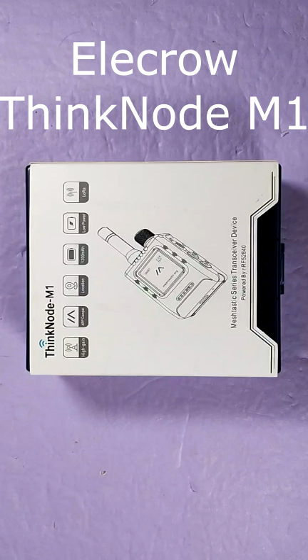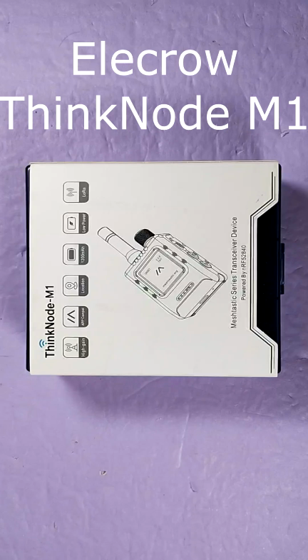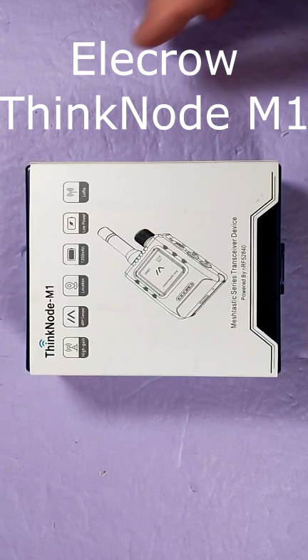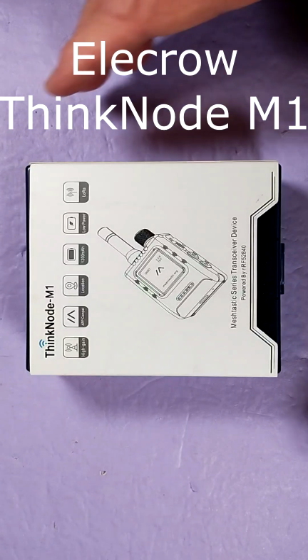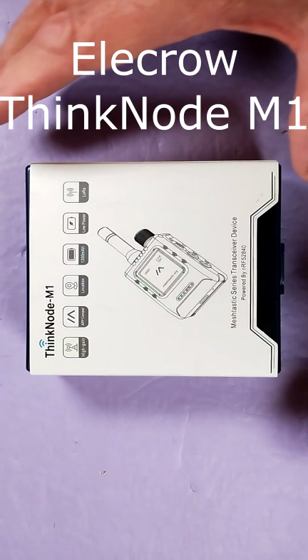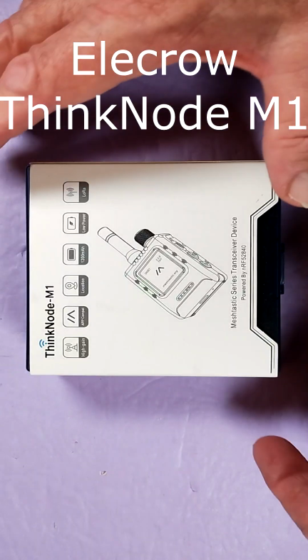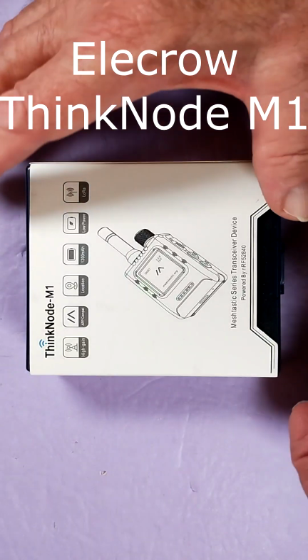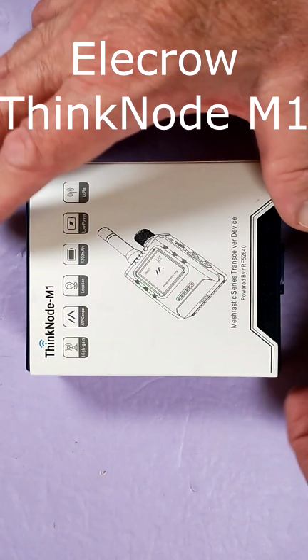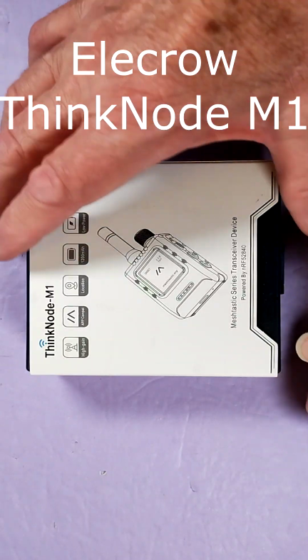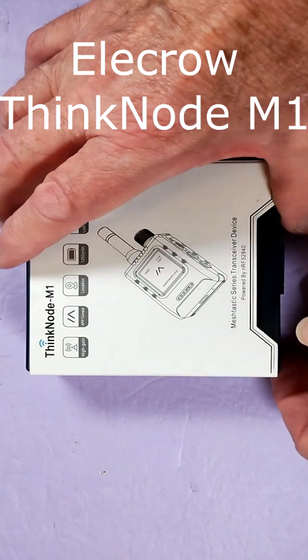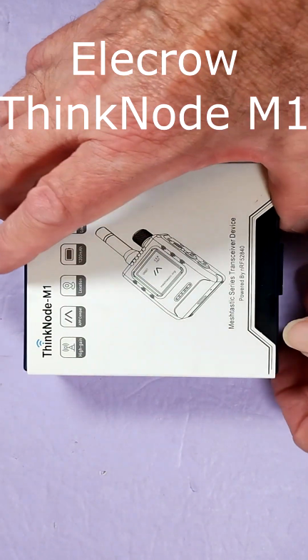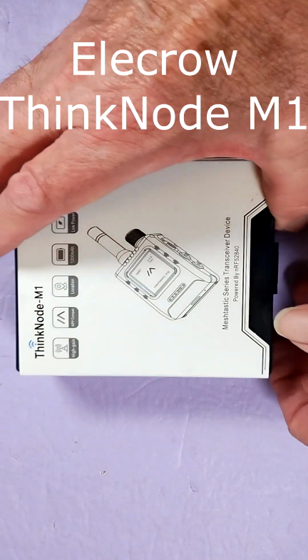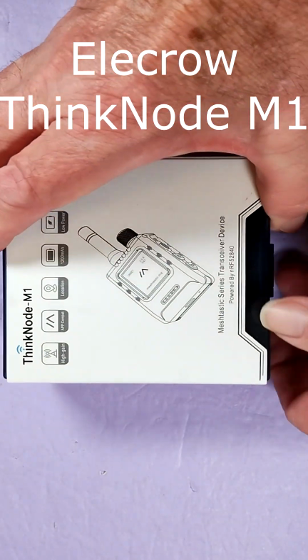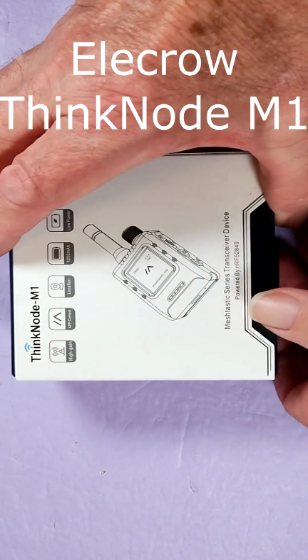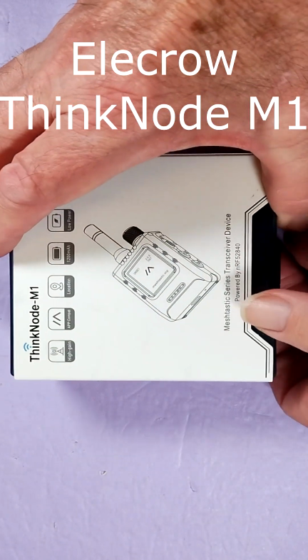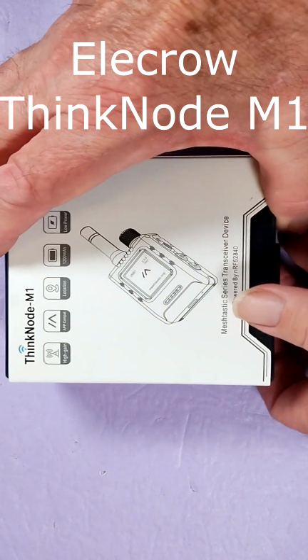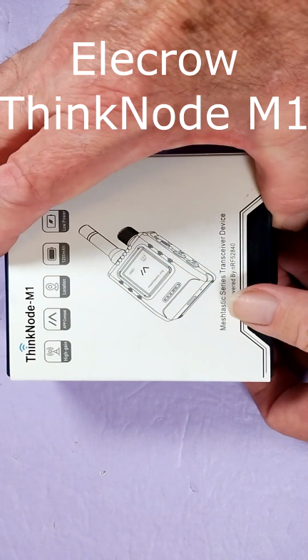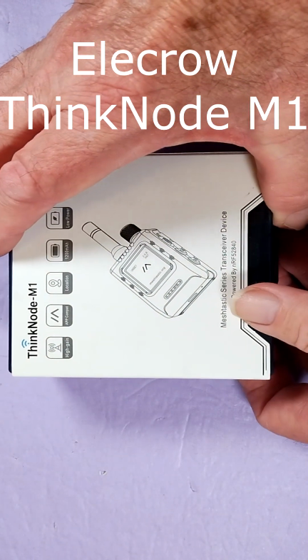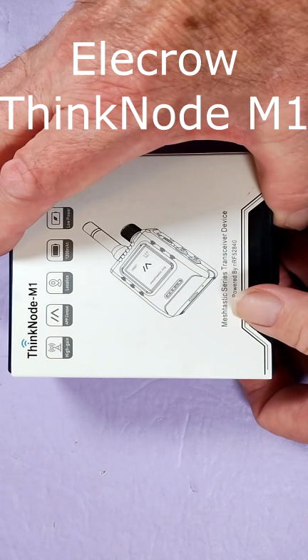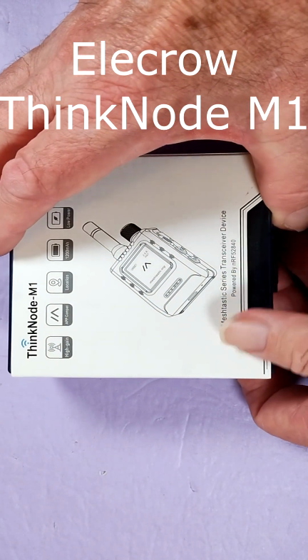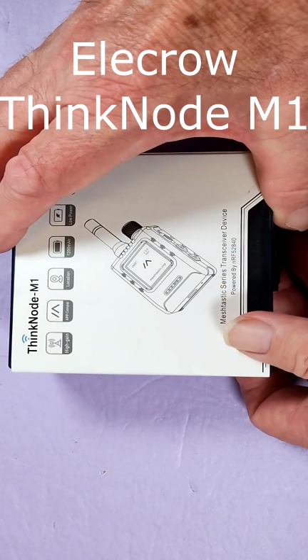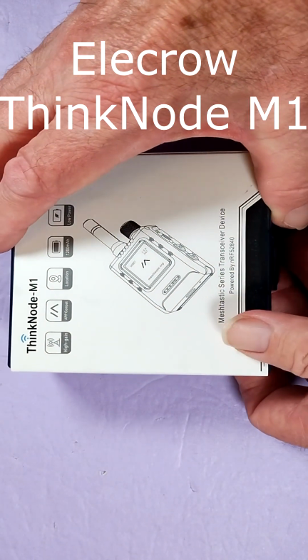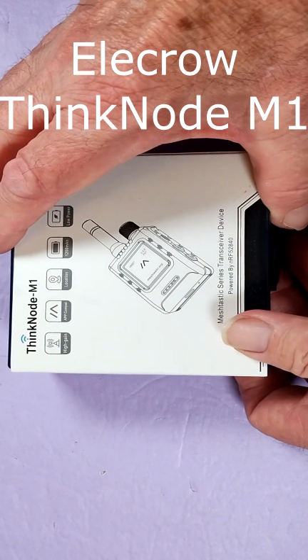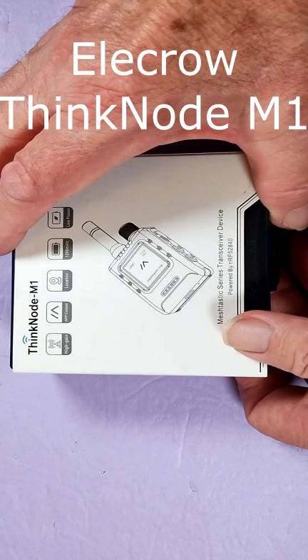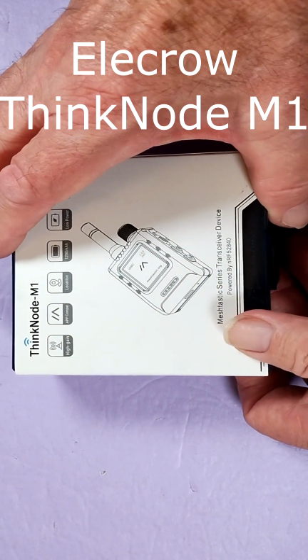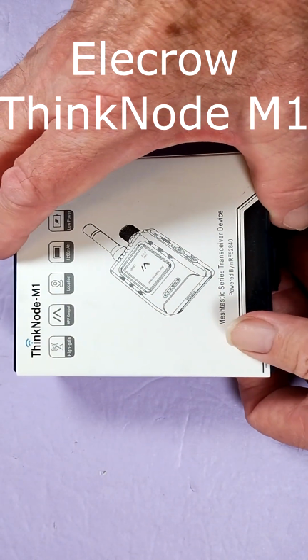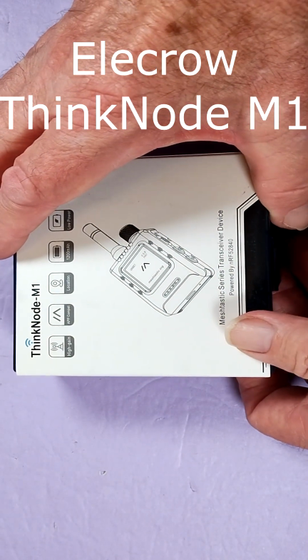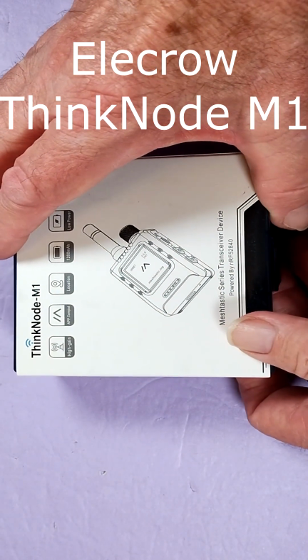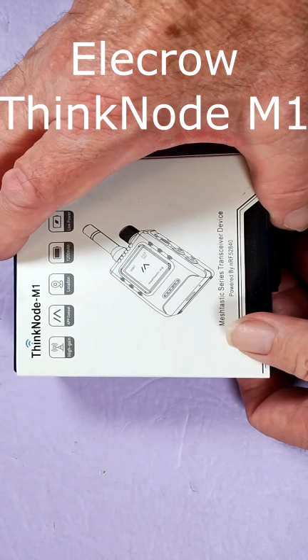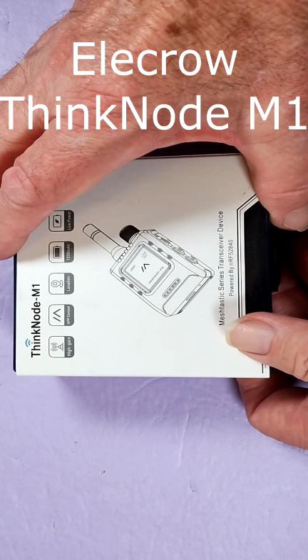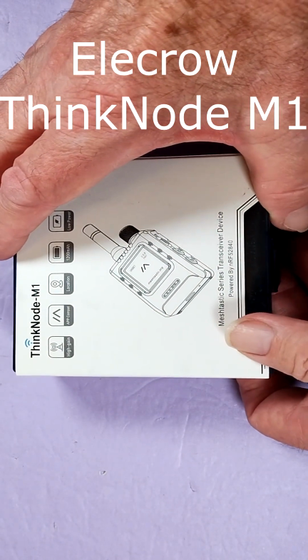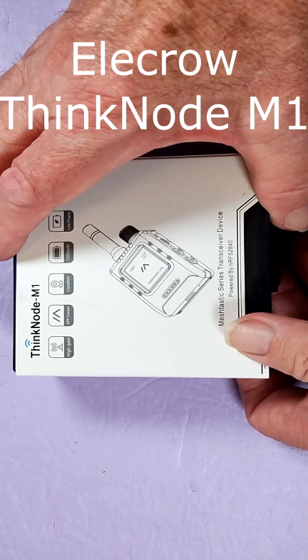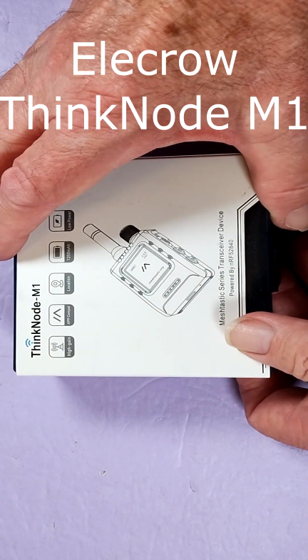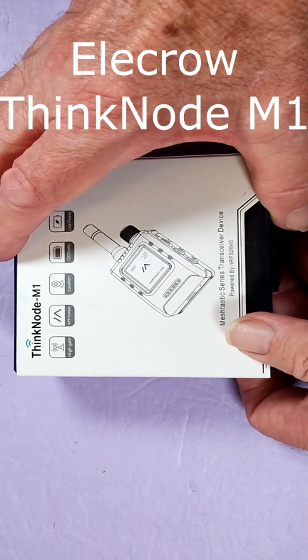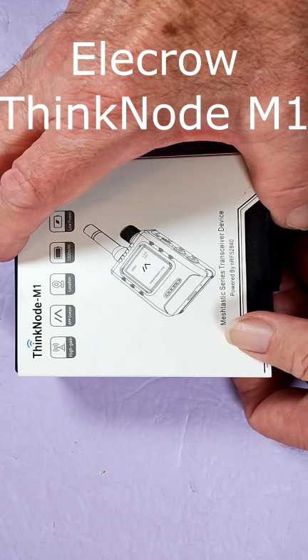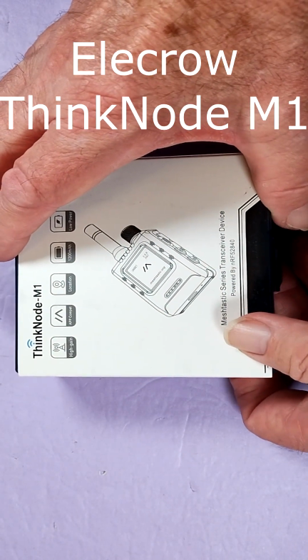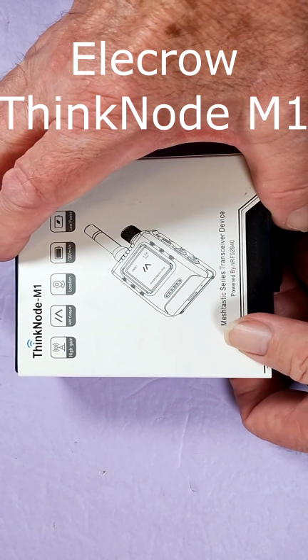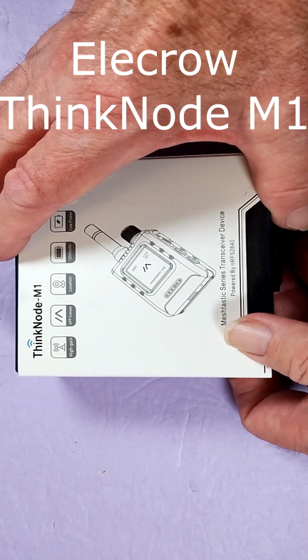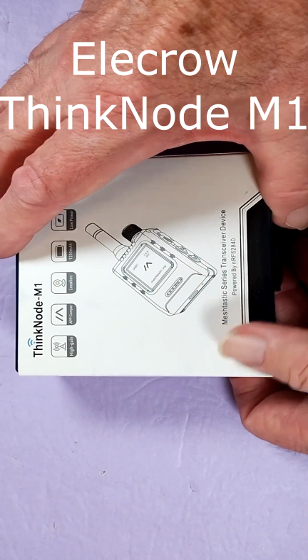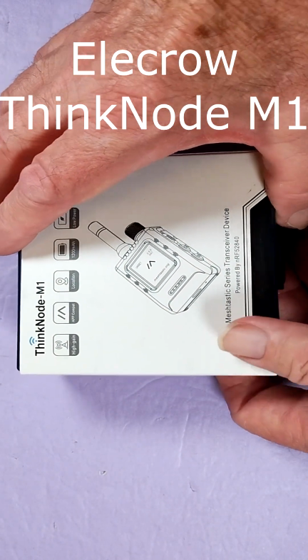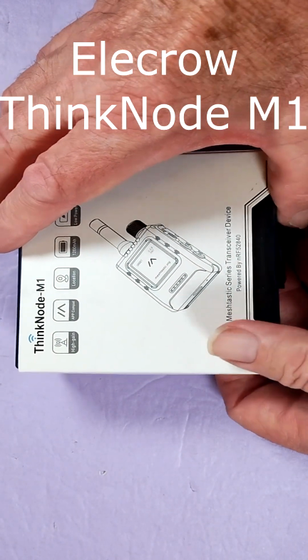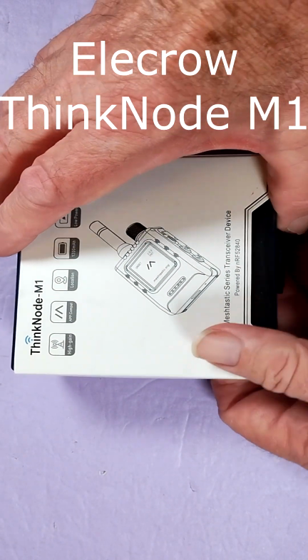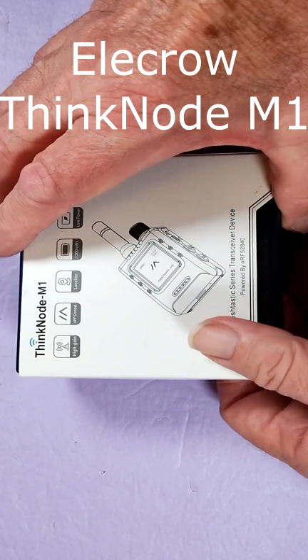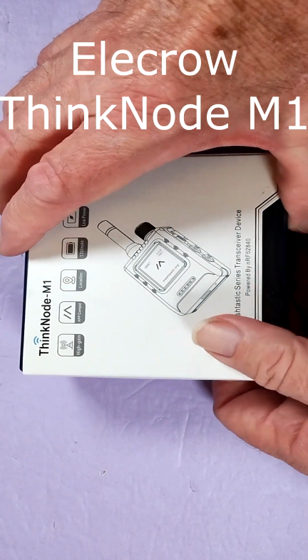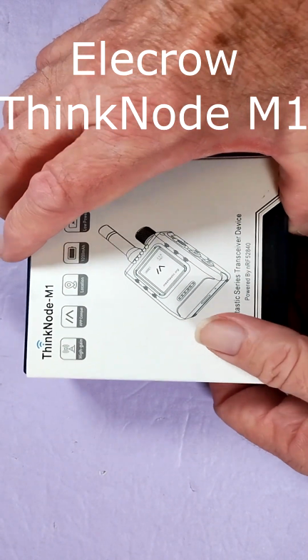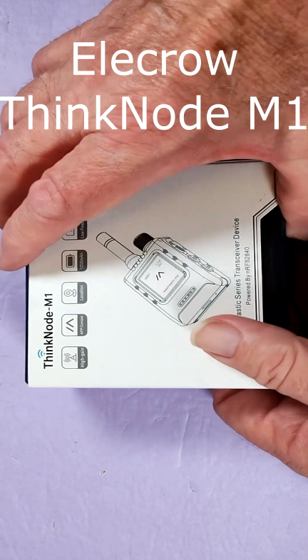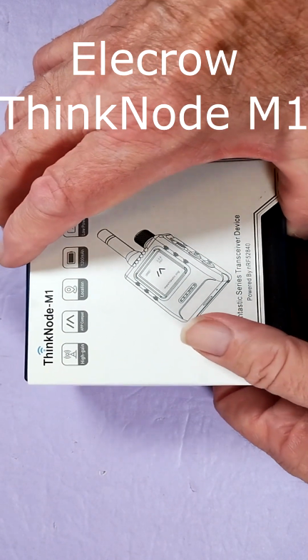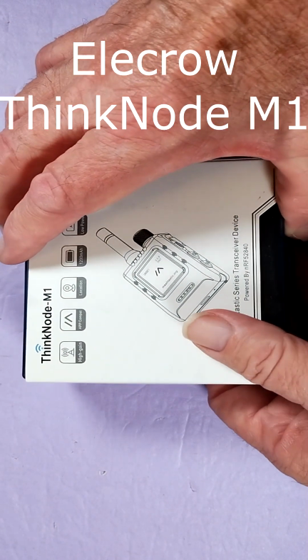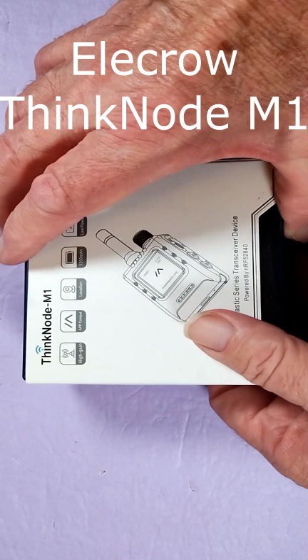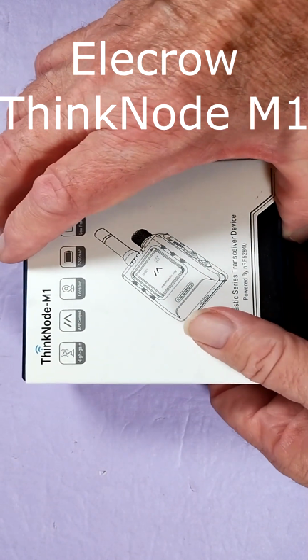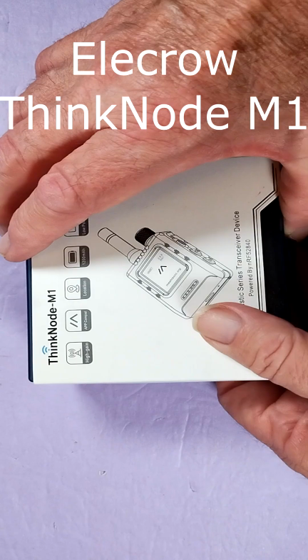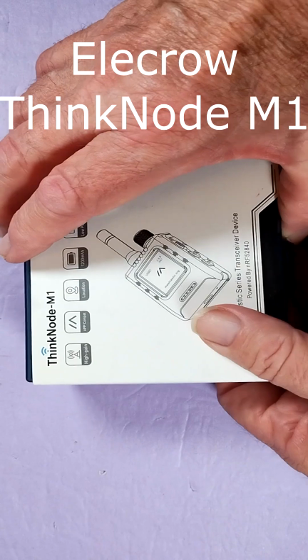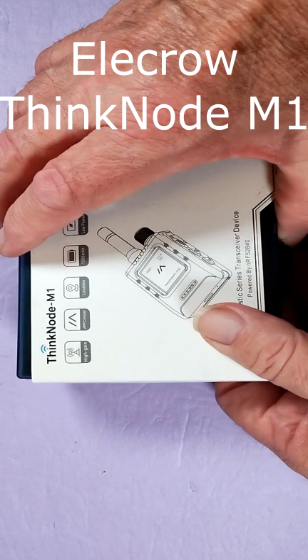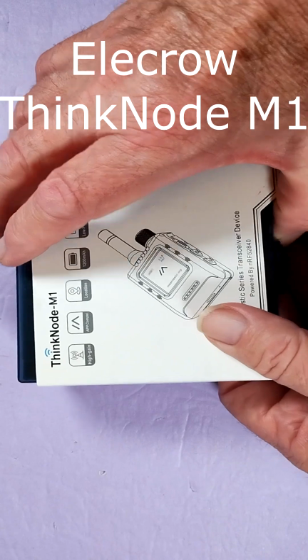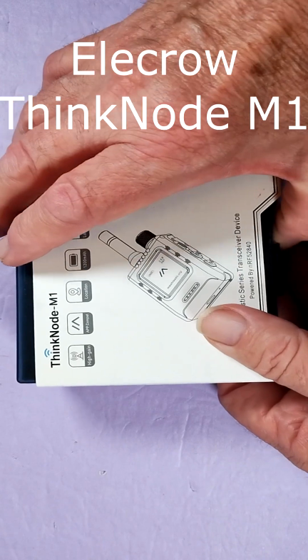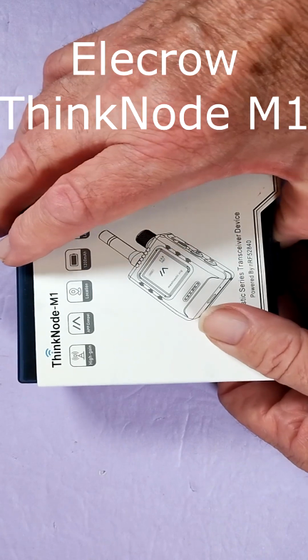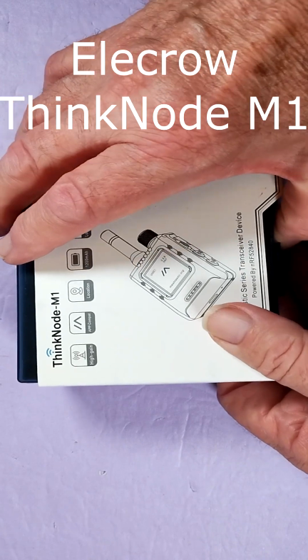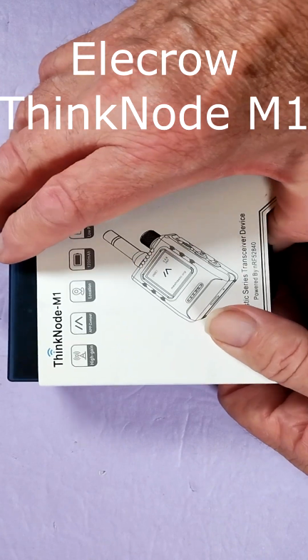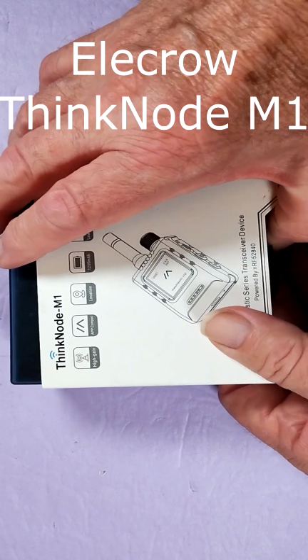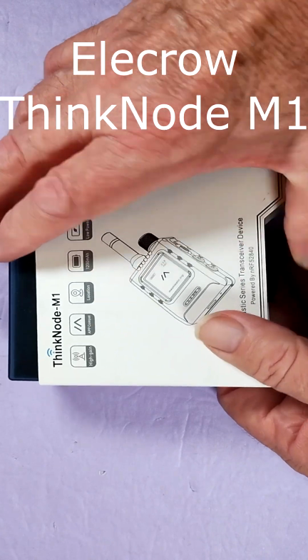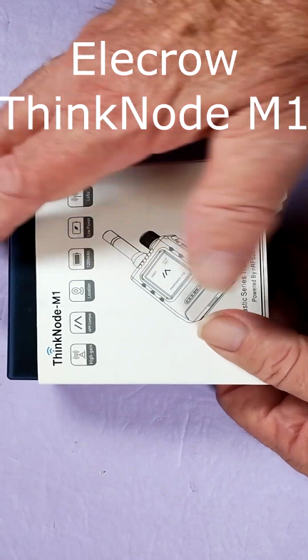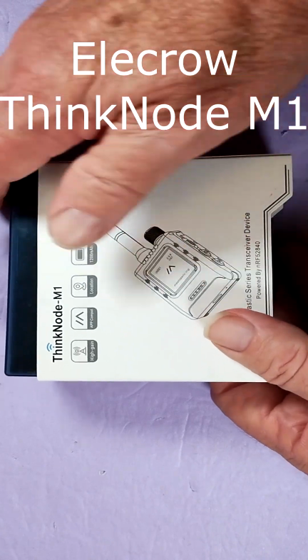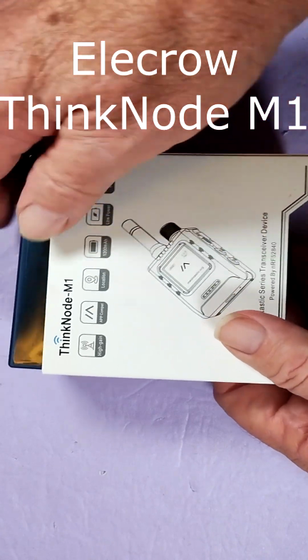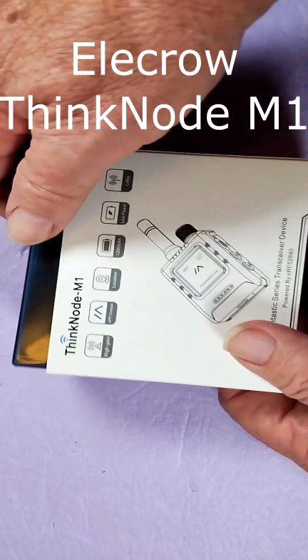Let's unbox the Elikro SyncNode M1. Look for the link in the description down below.